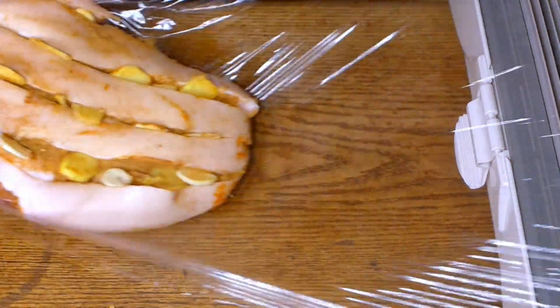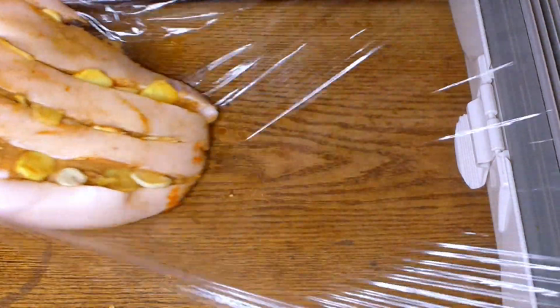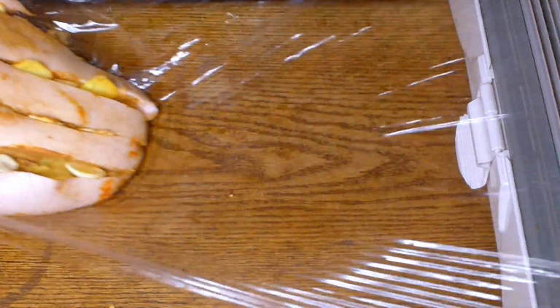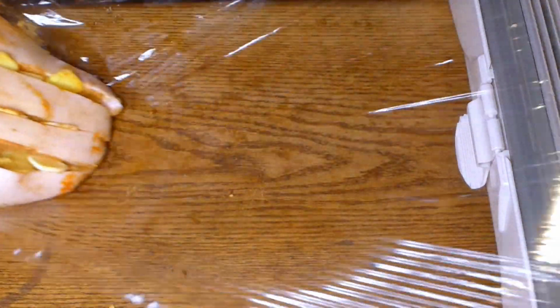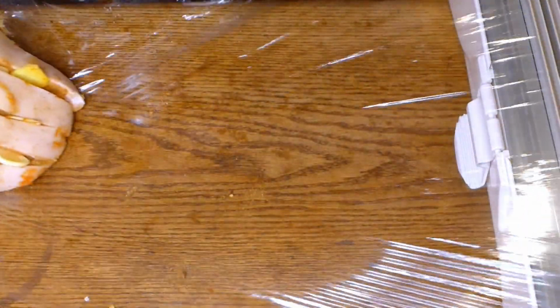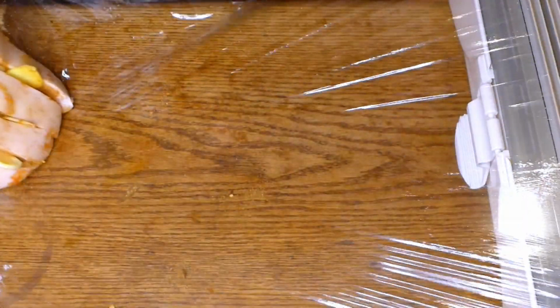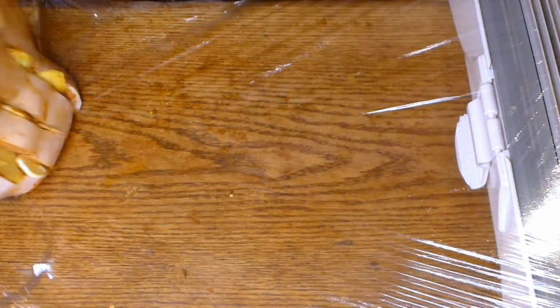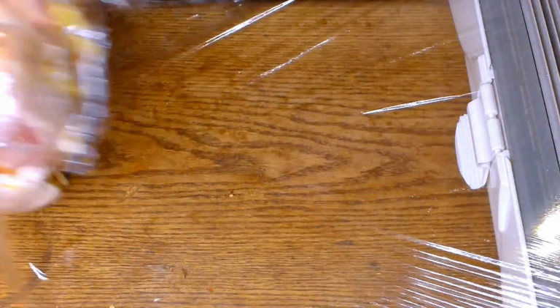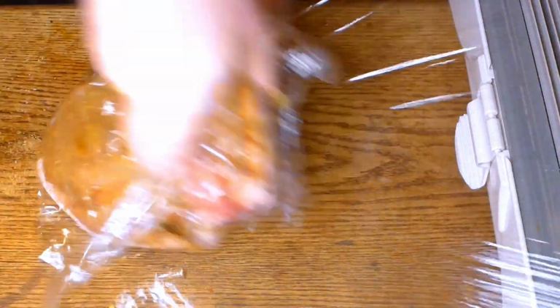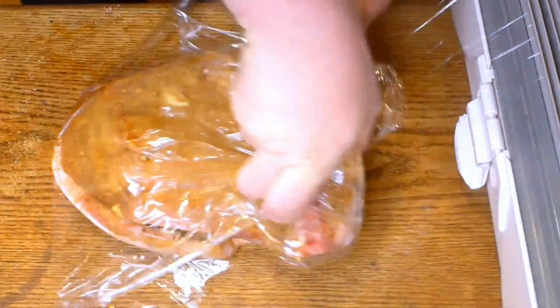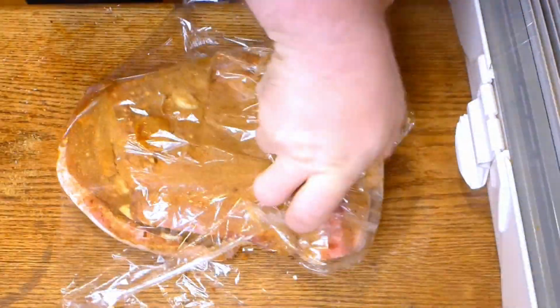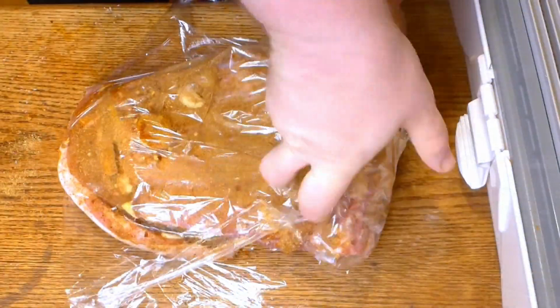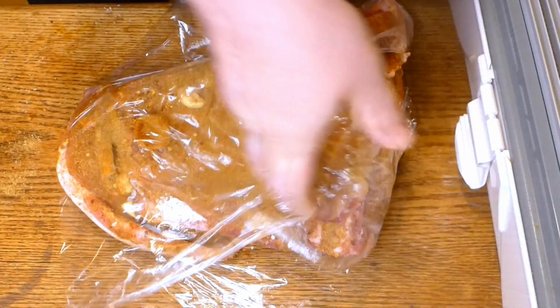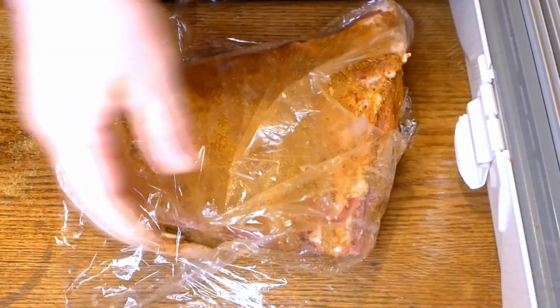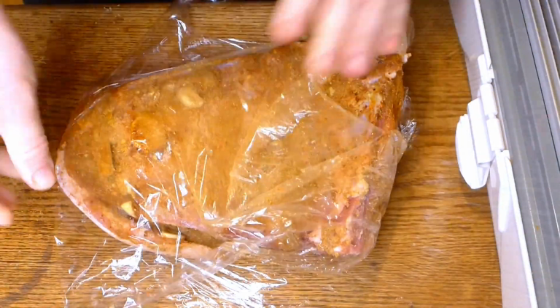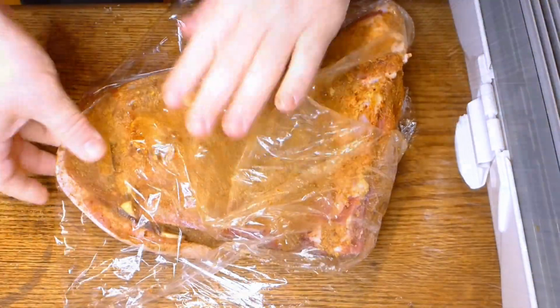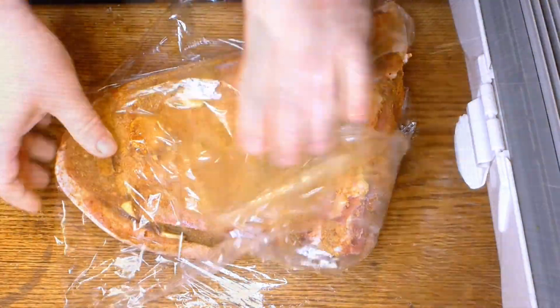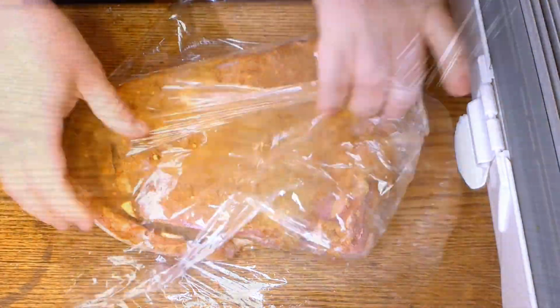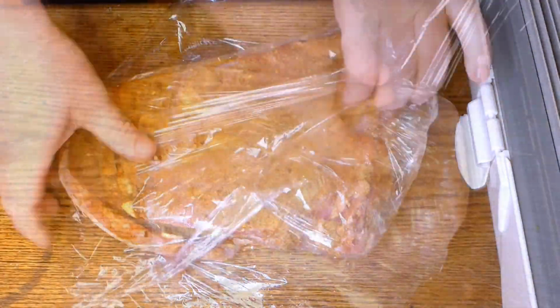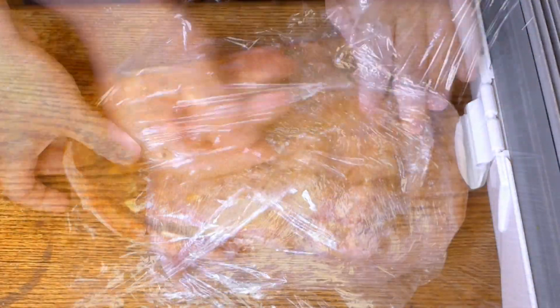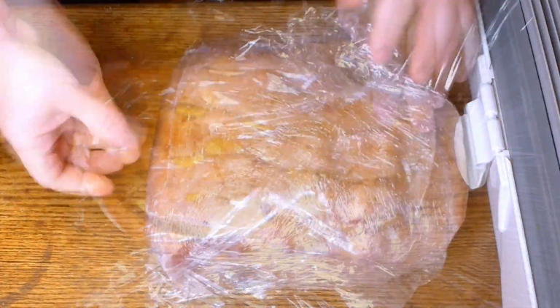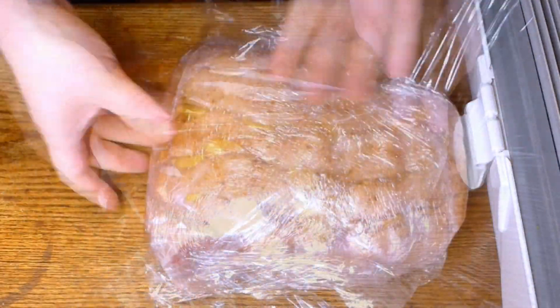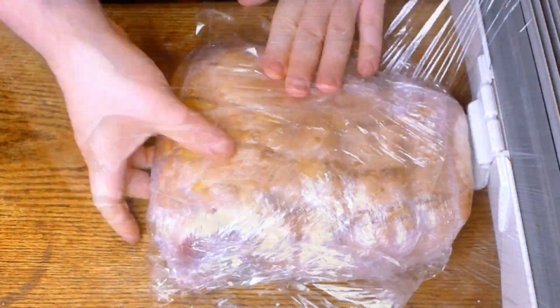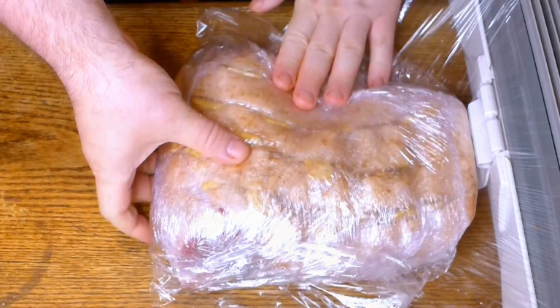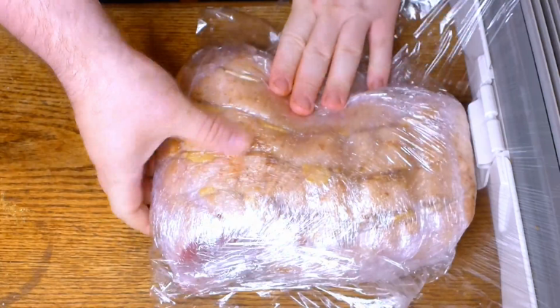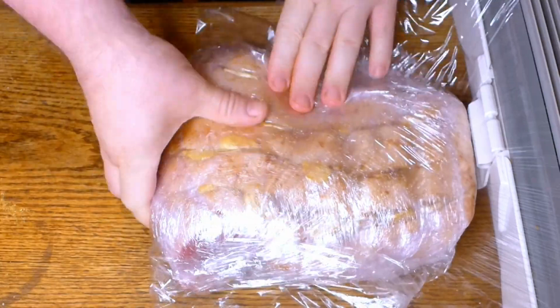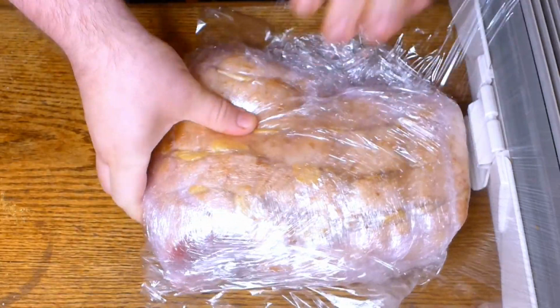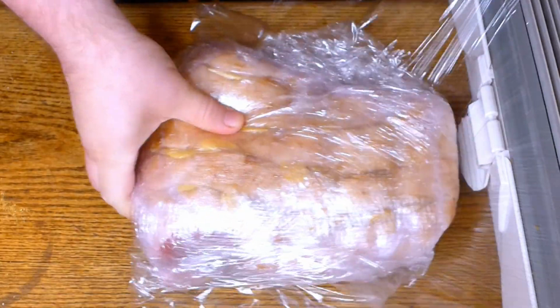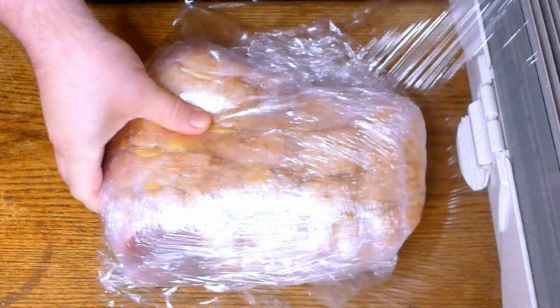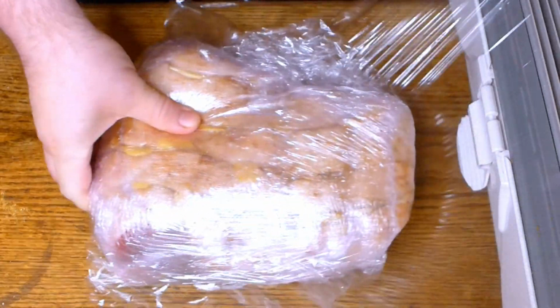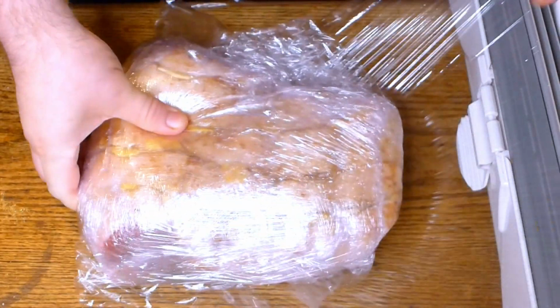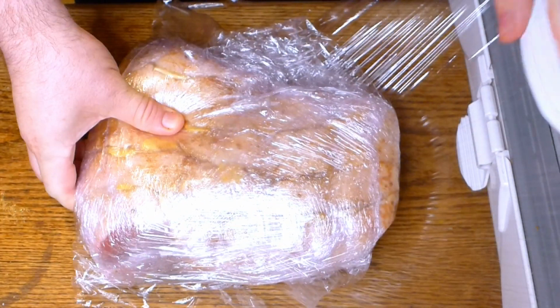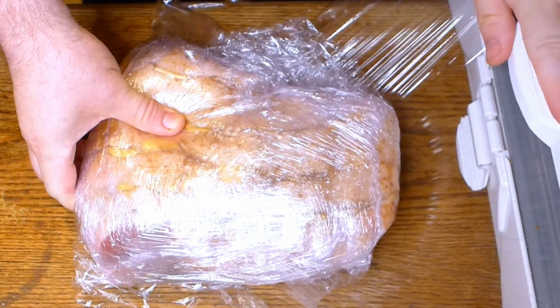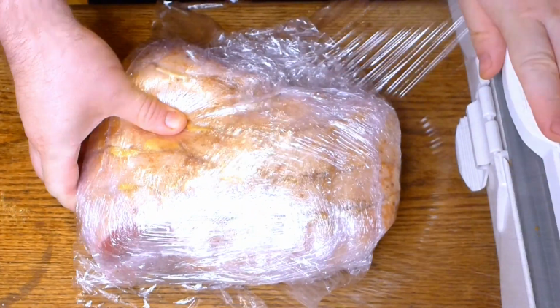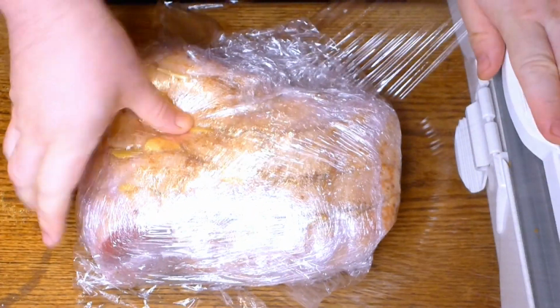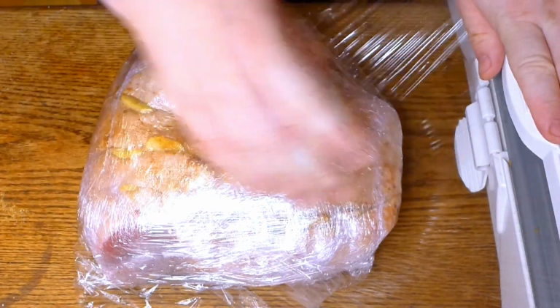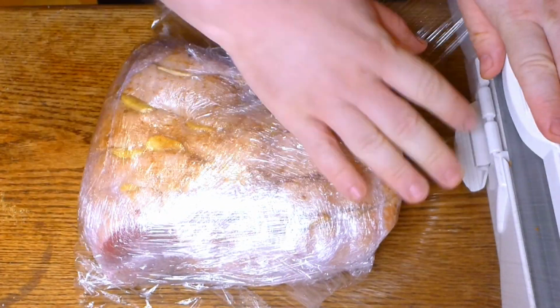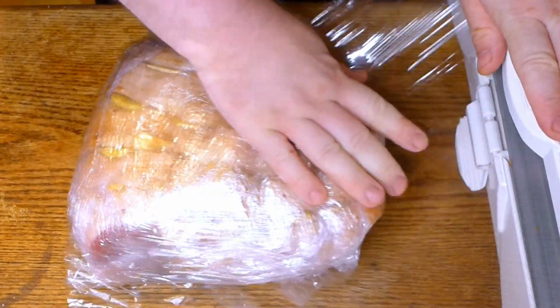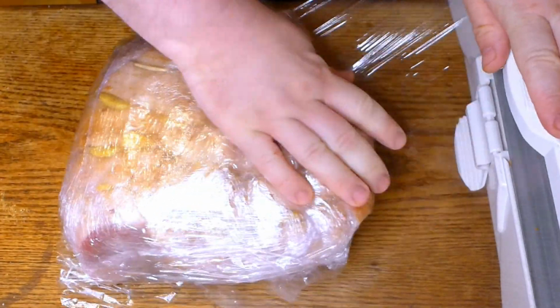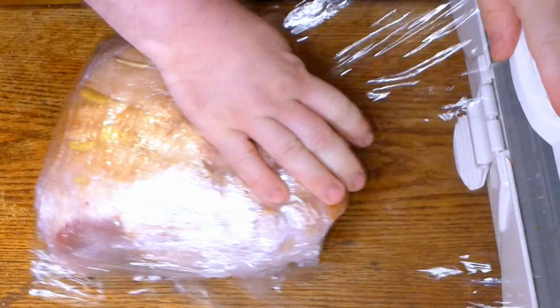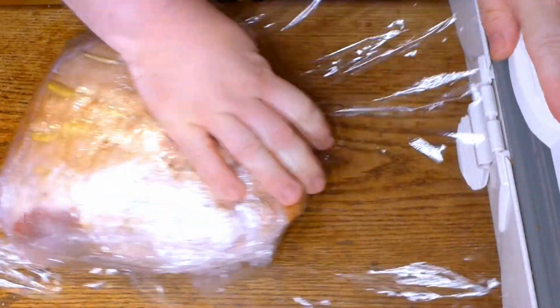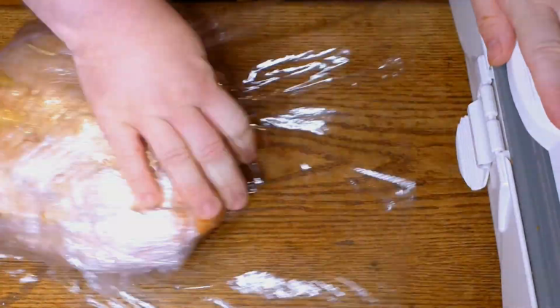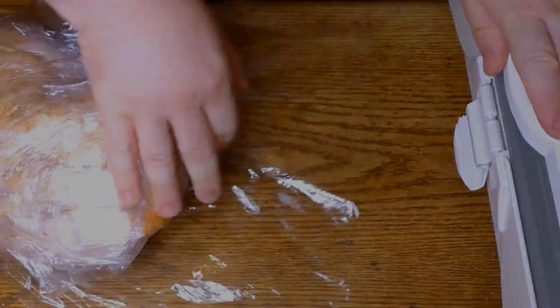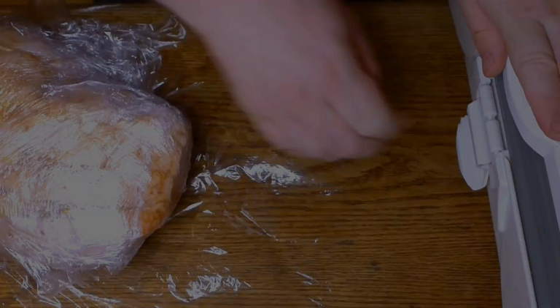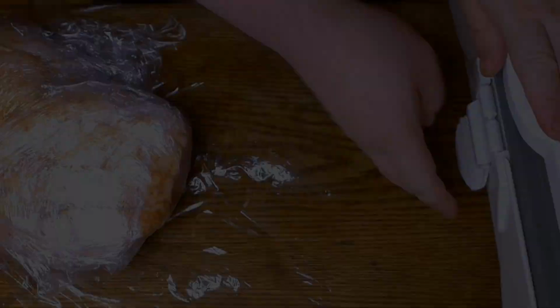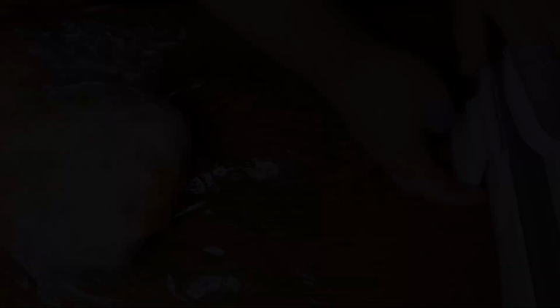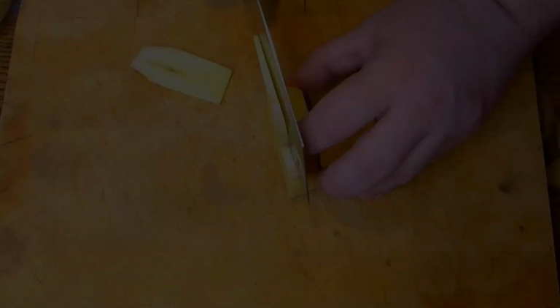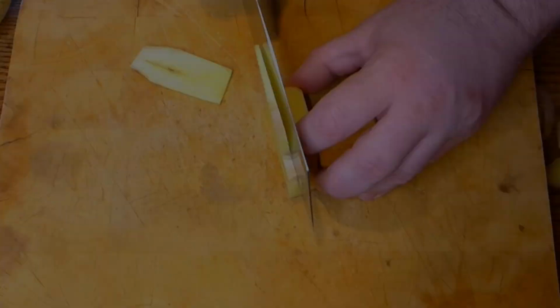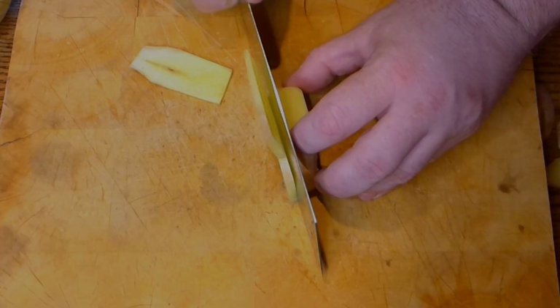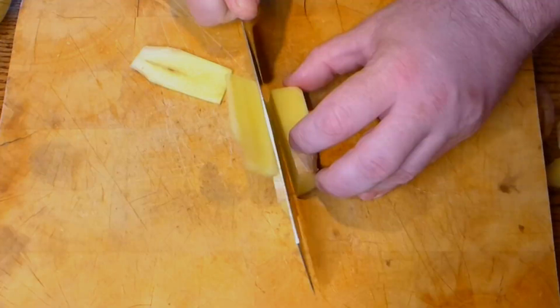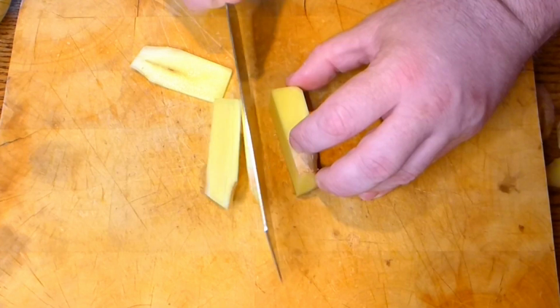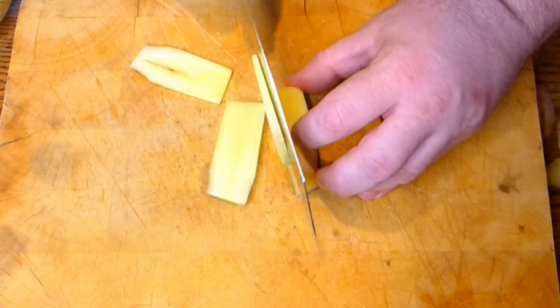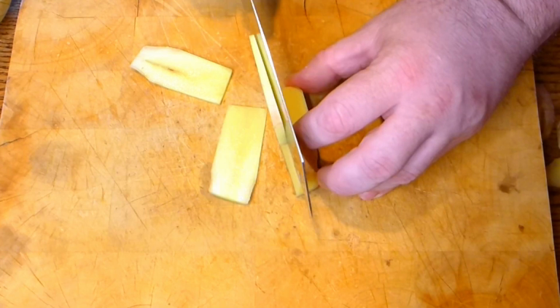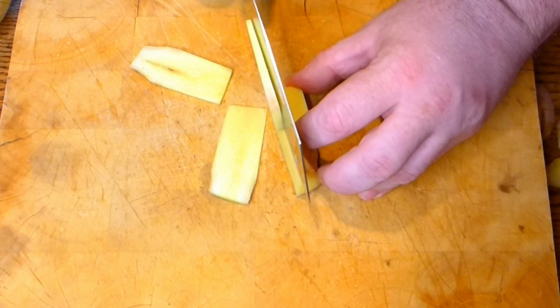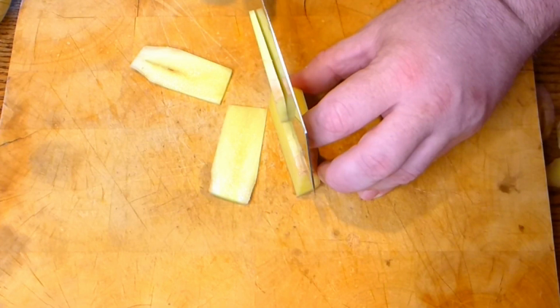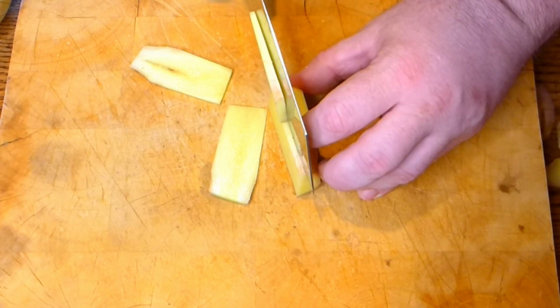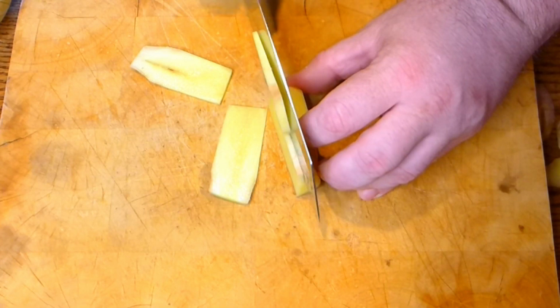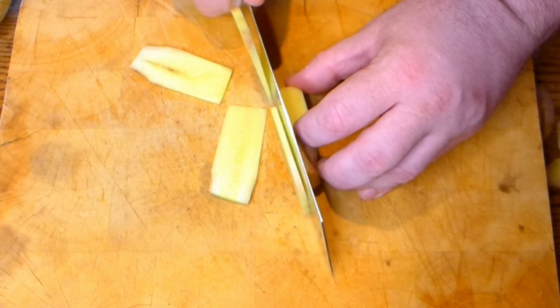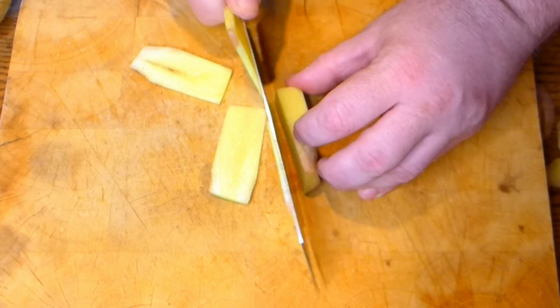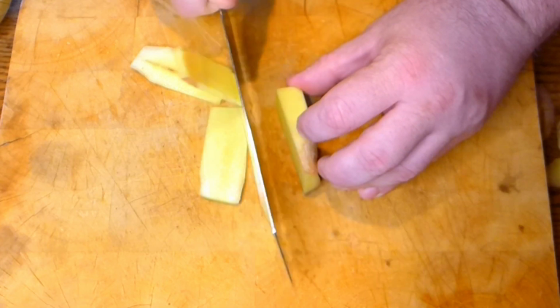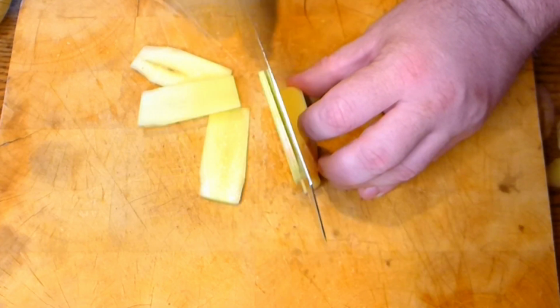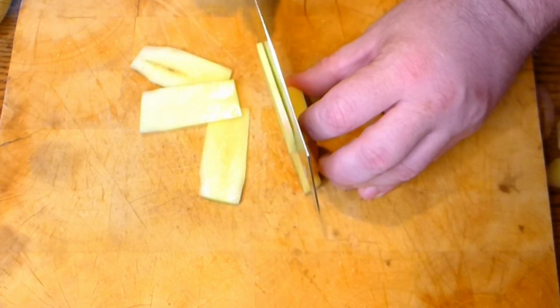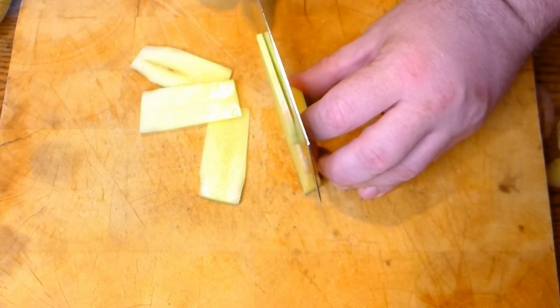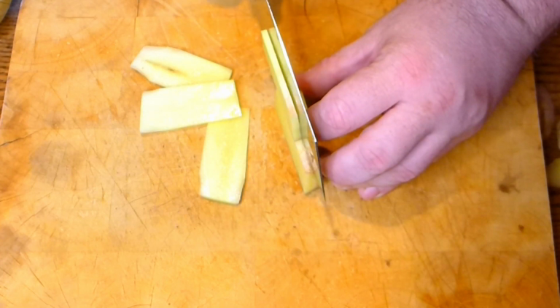It should be salted for at least a couple of days. After the salting period, you need to prepare the rest of the ingredients.